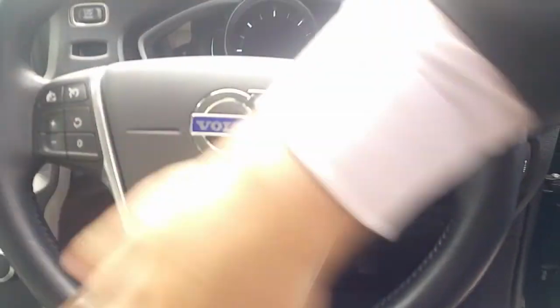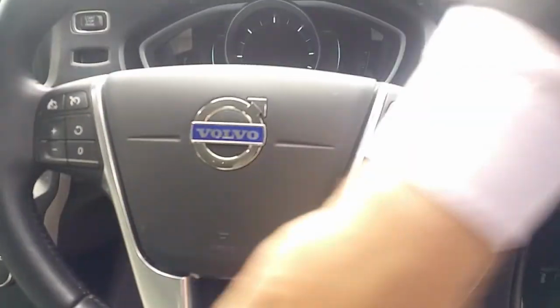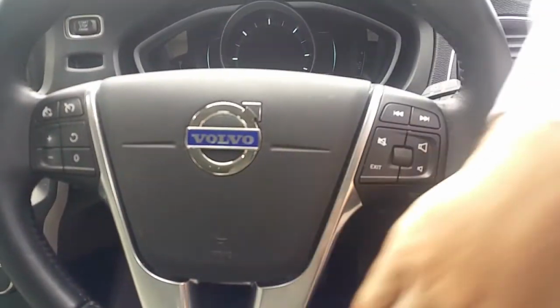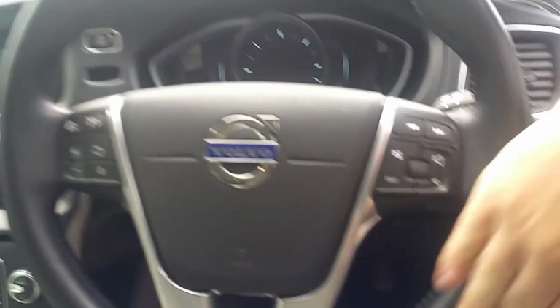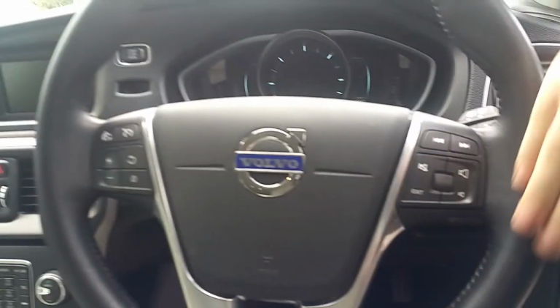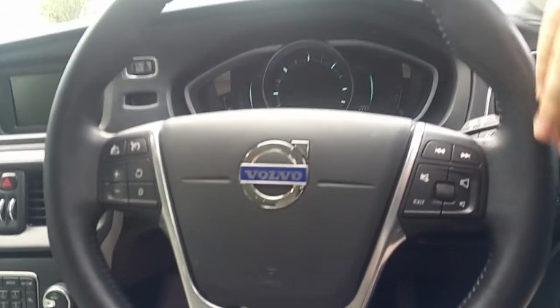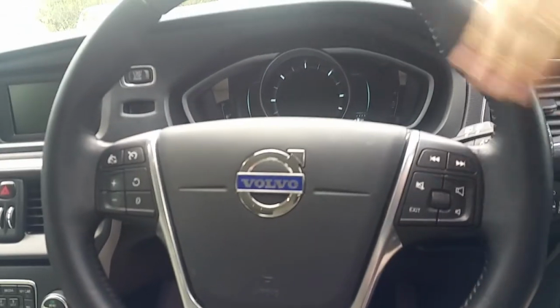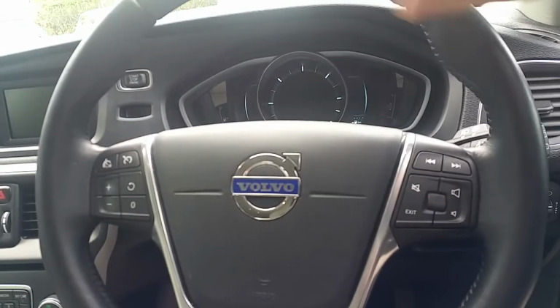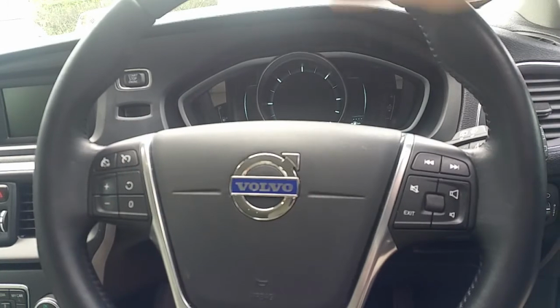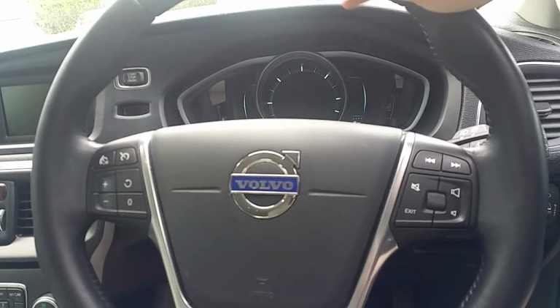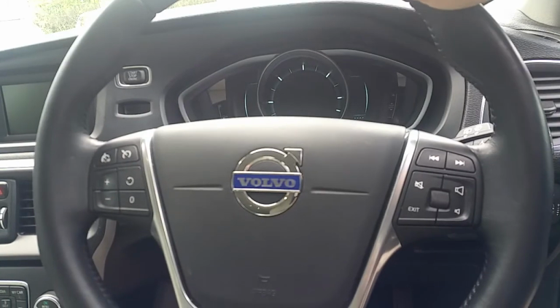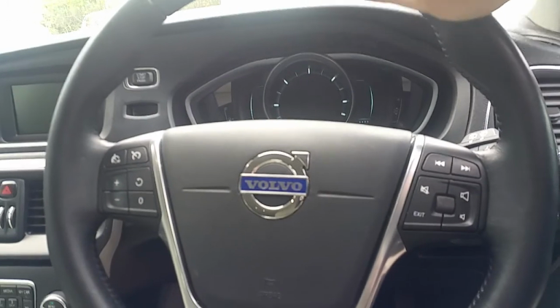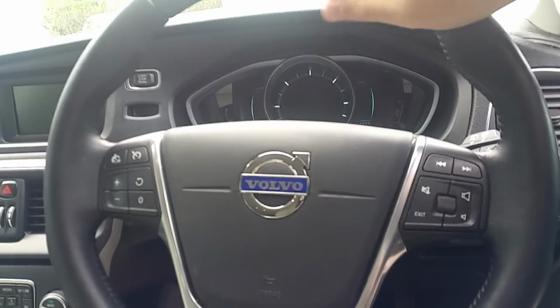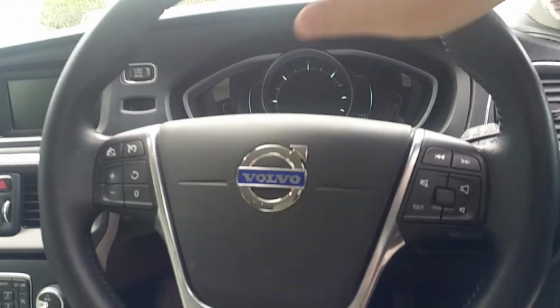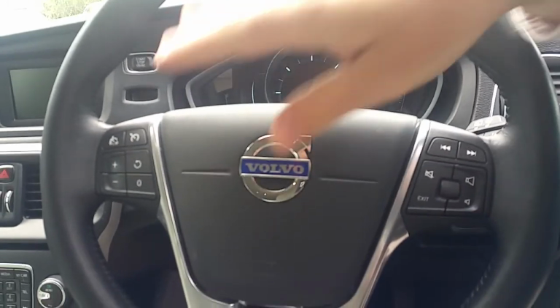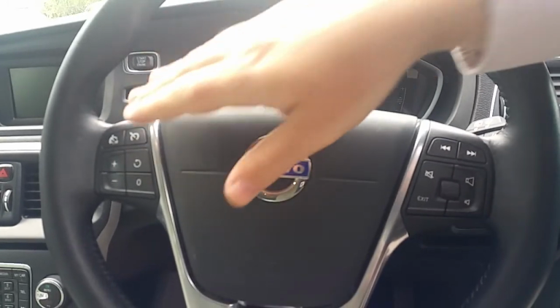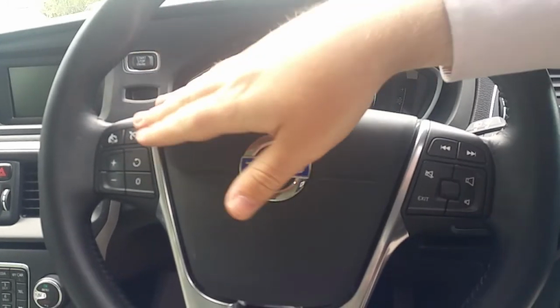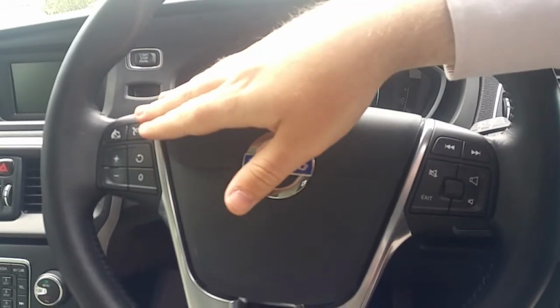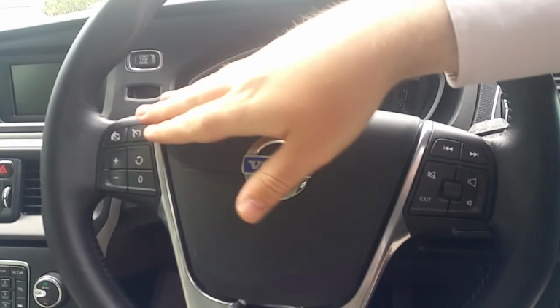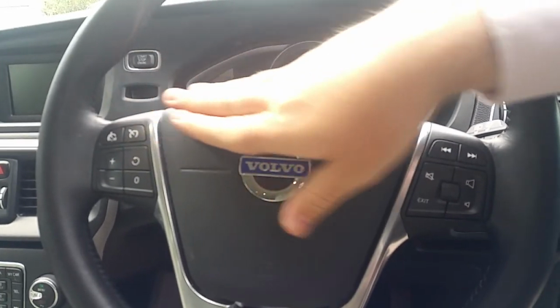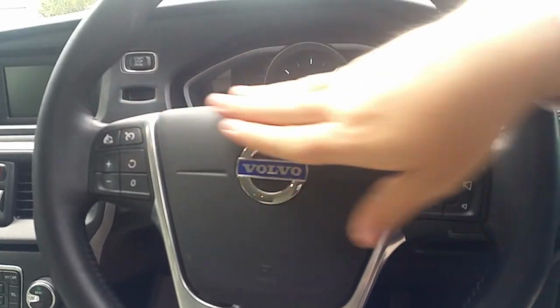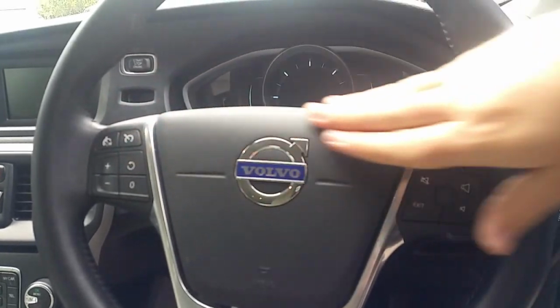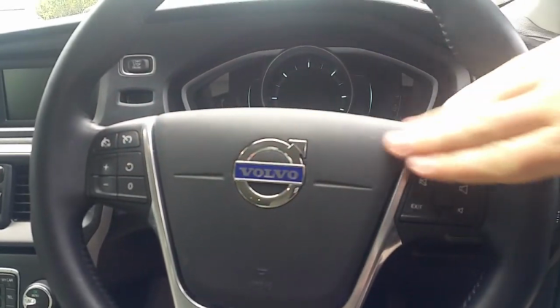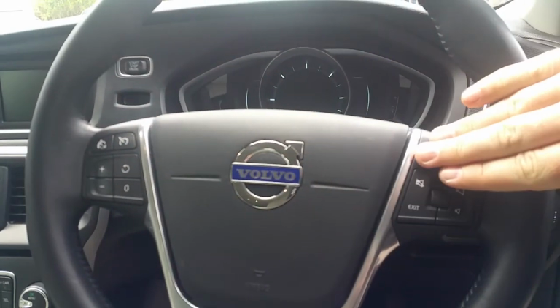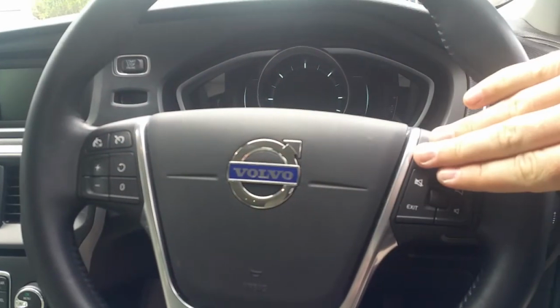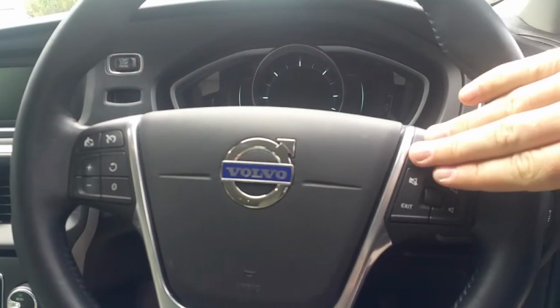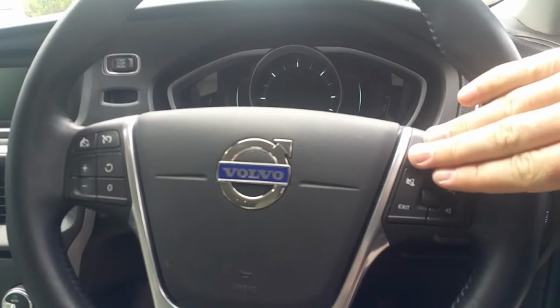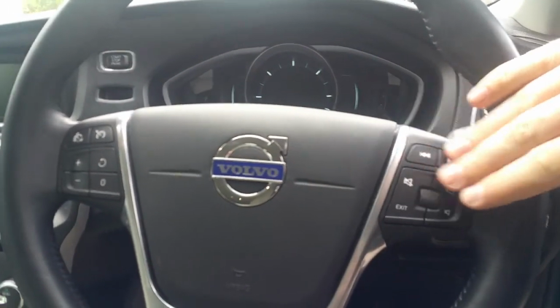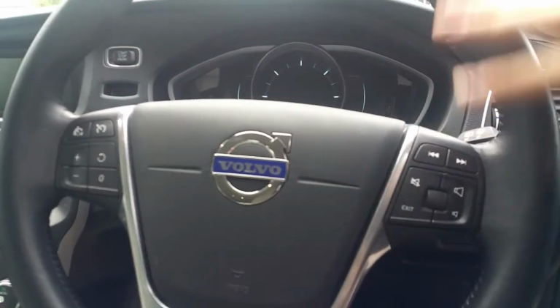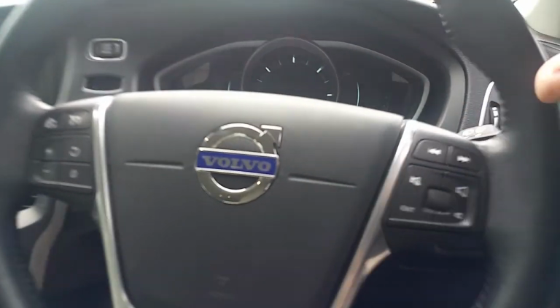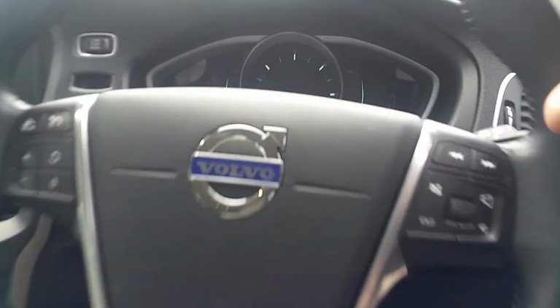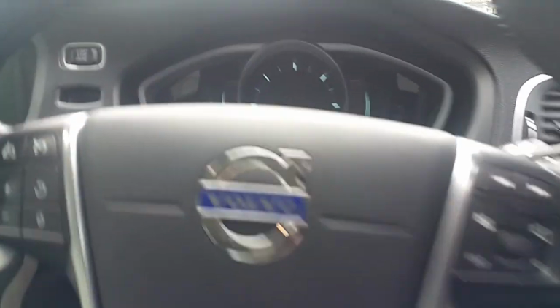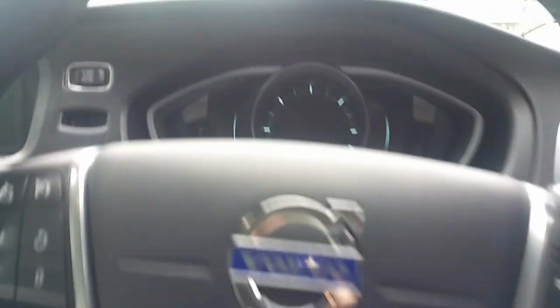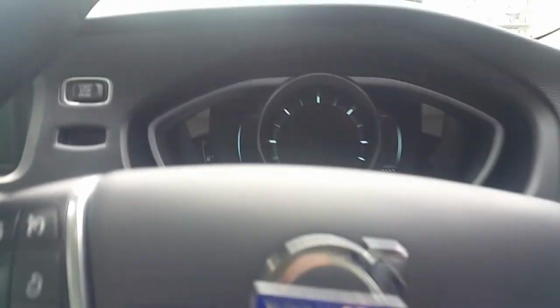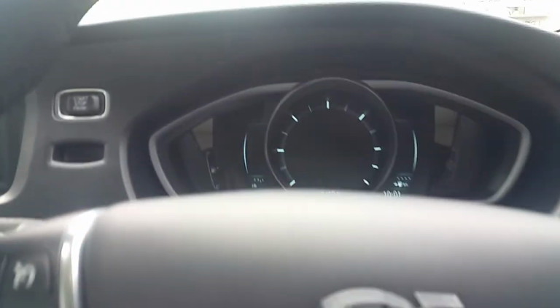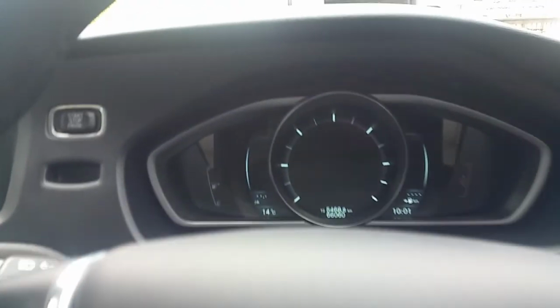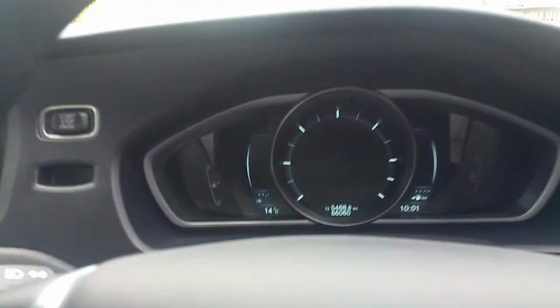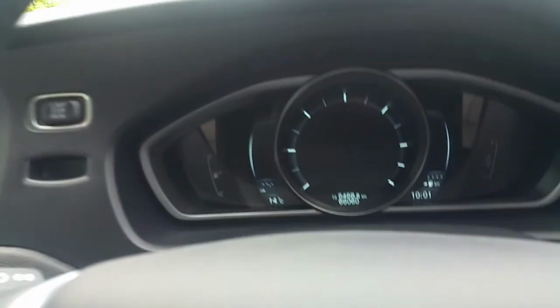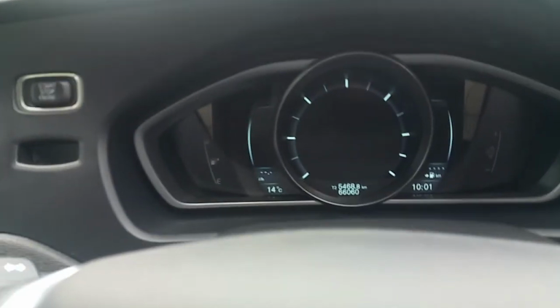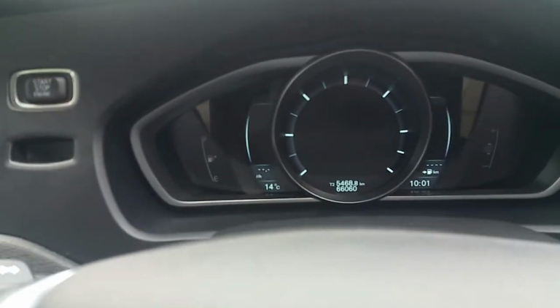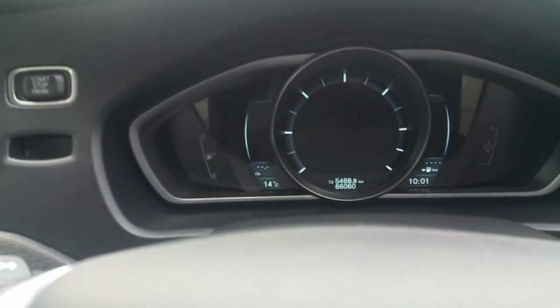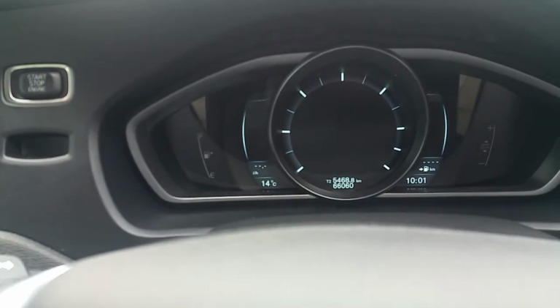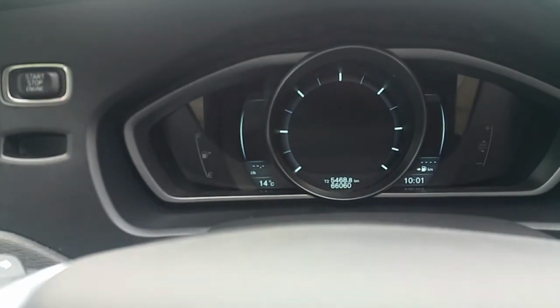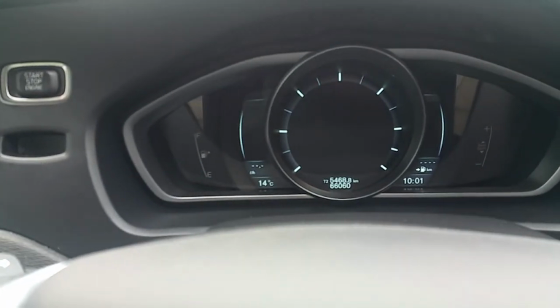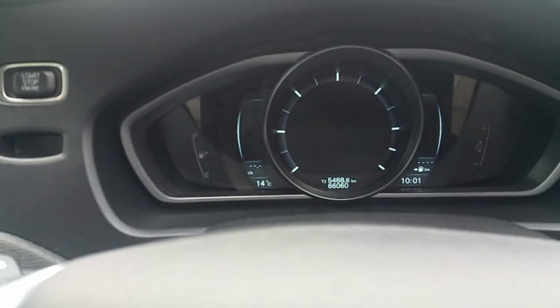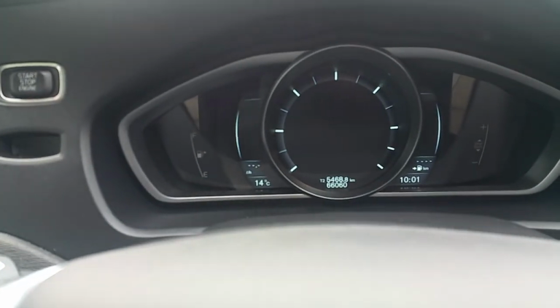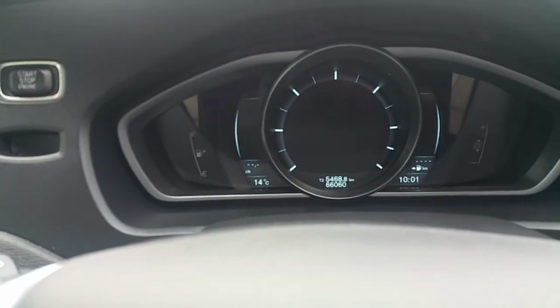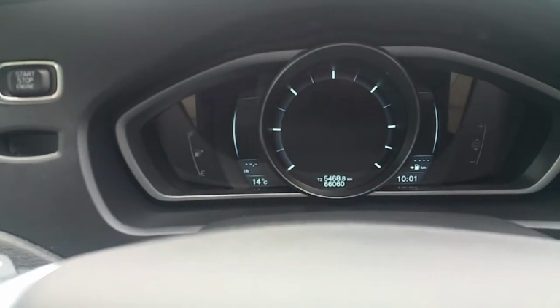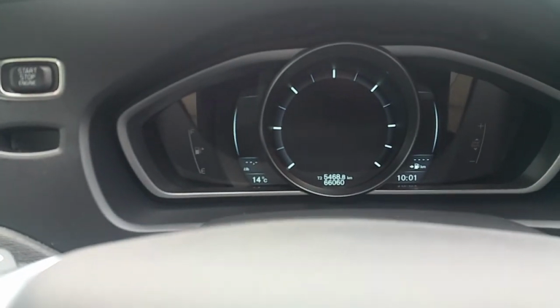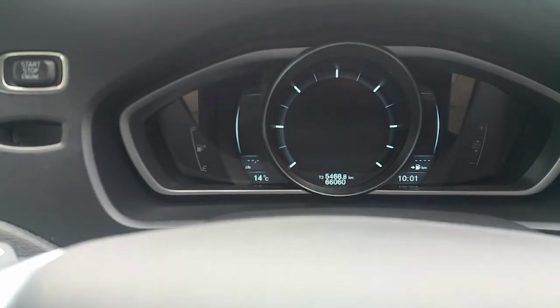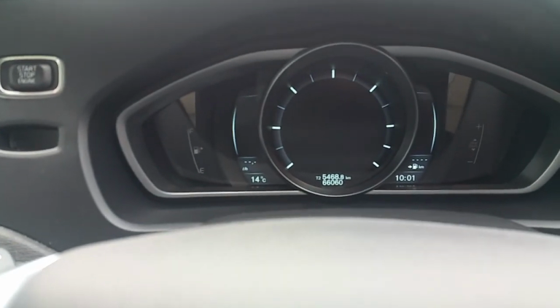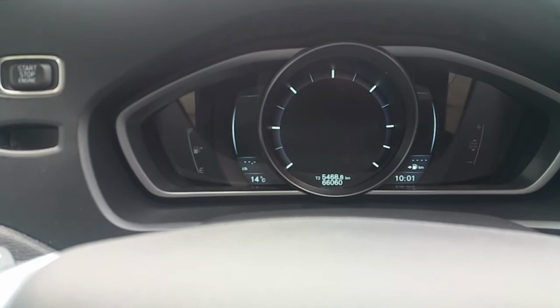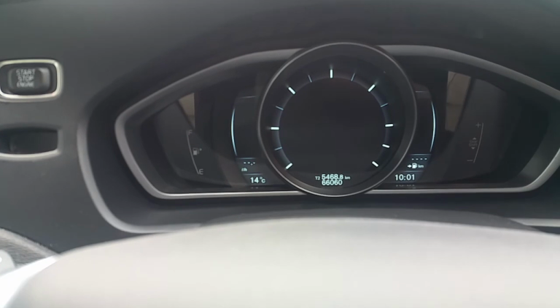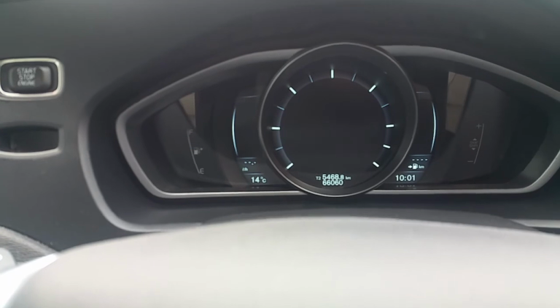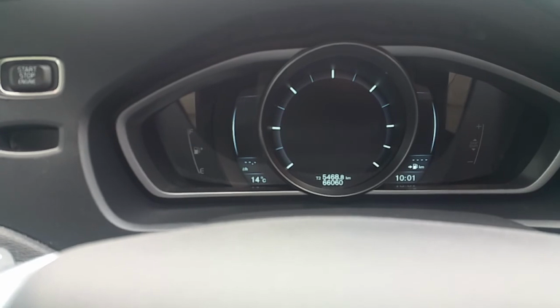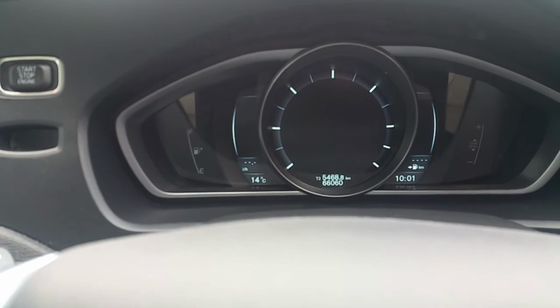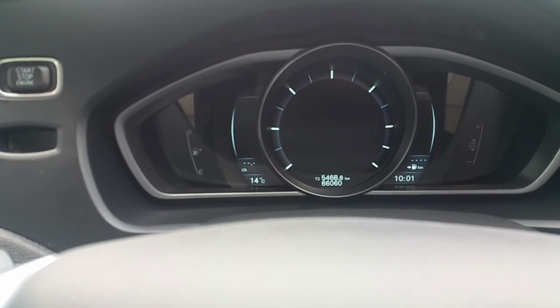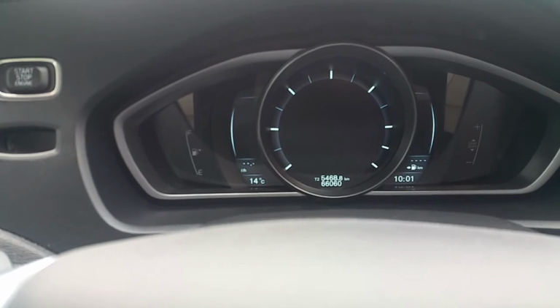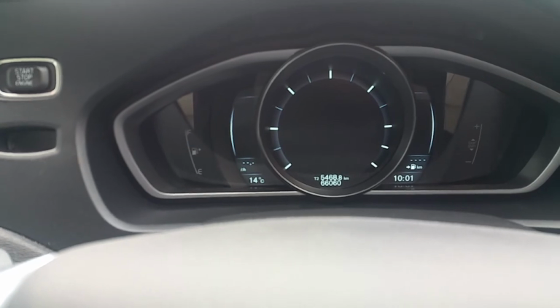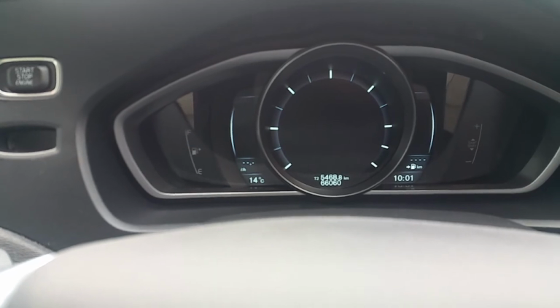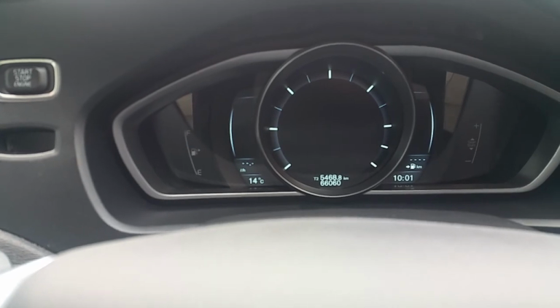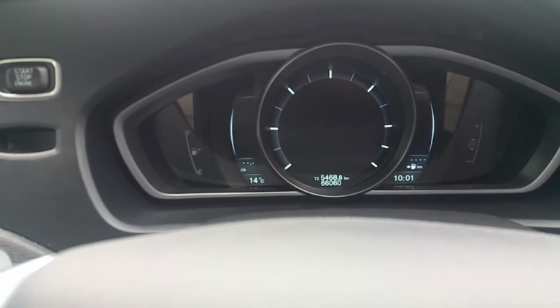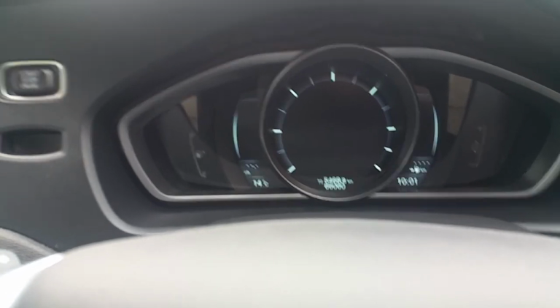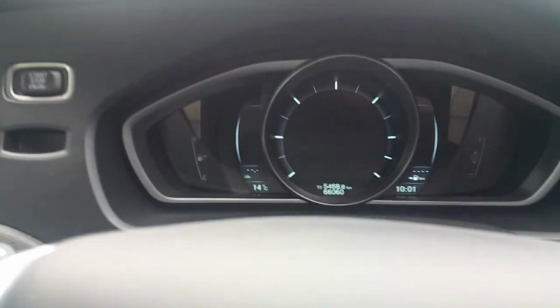There's a nice leather steering wheel with cruise control and audio controls, and a full digital dash with only 66,000 kilometers on the car.